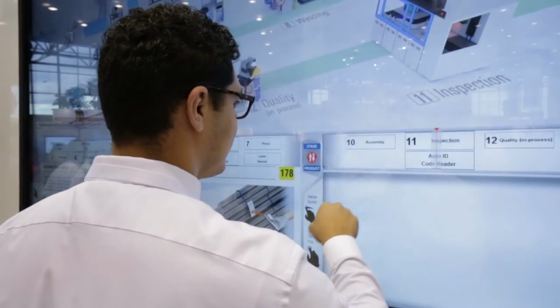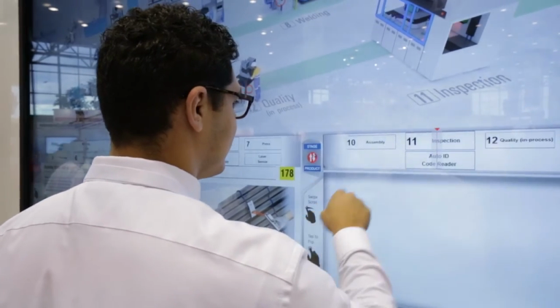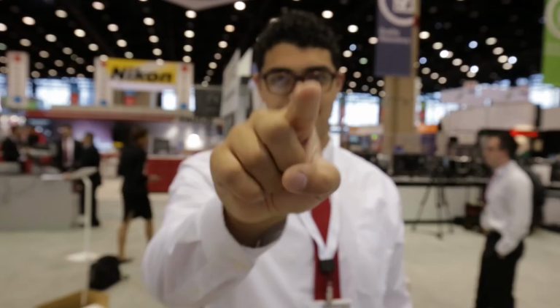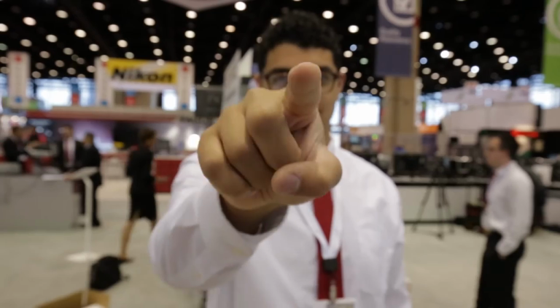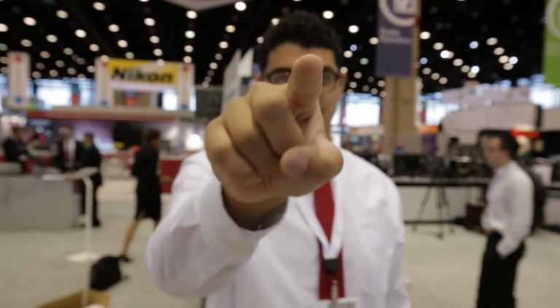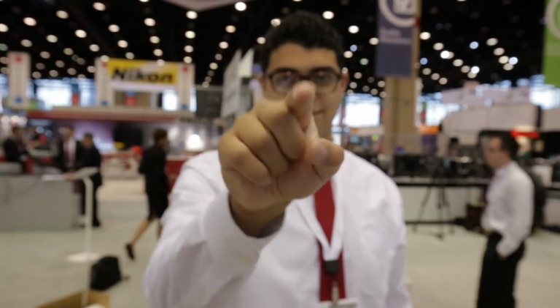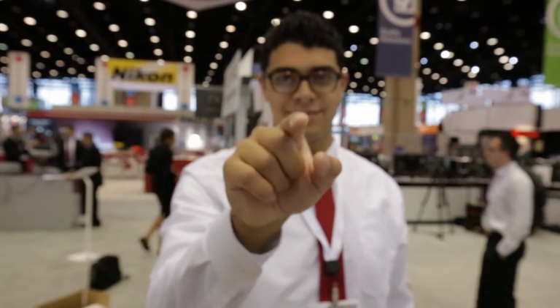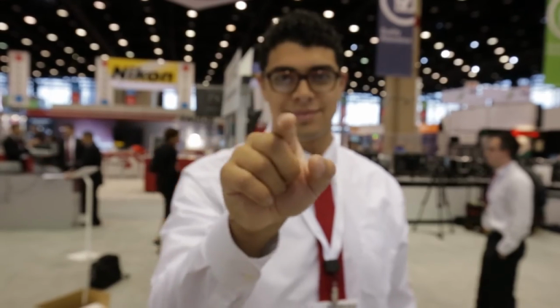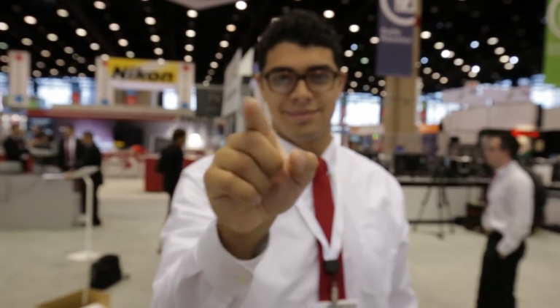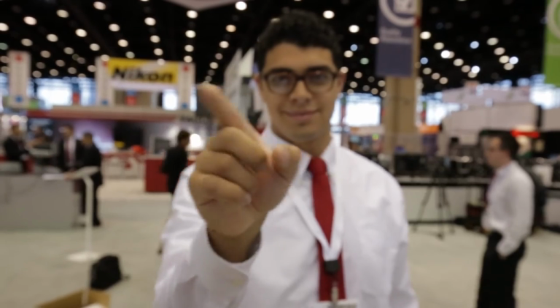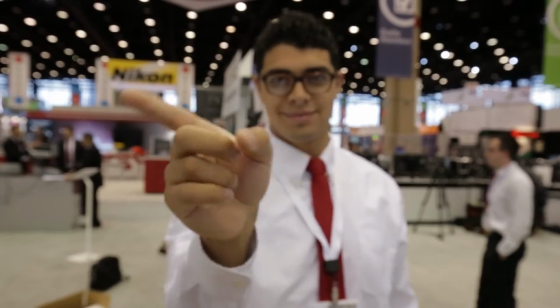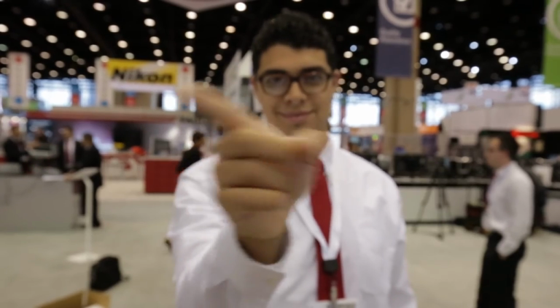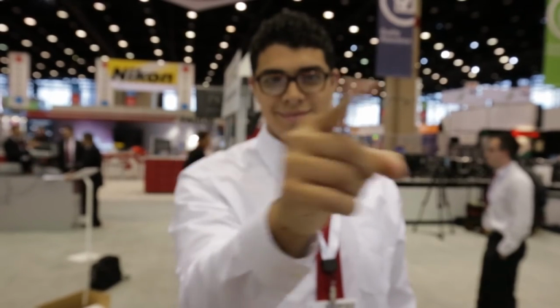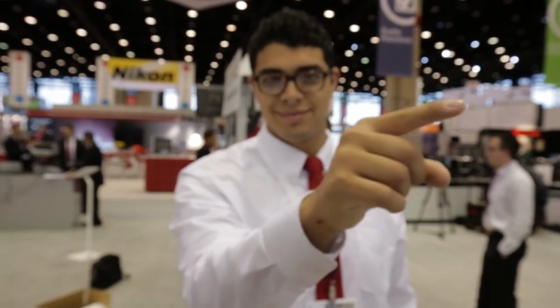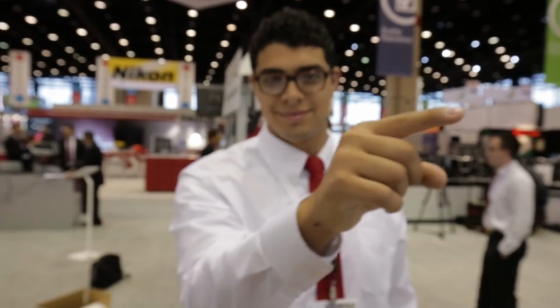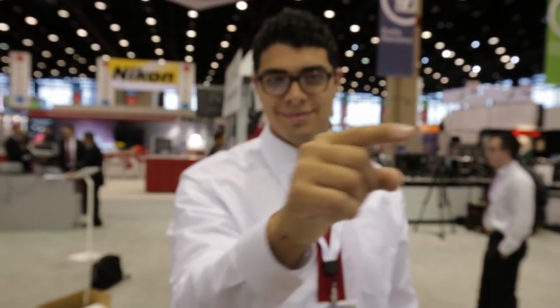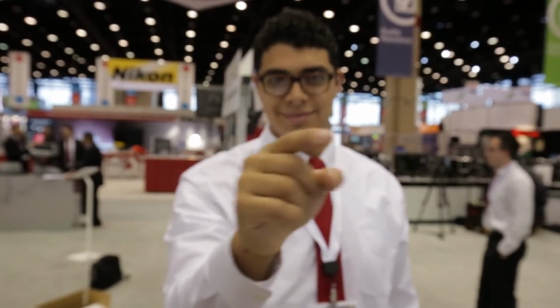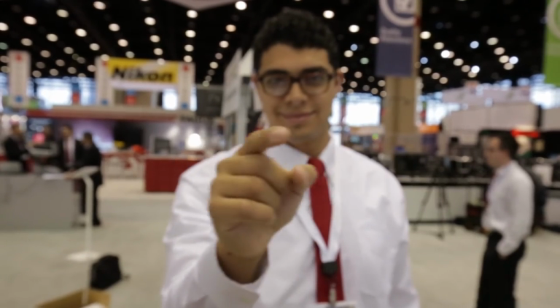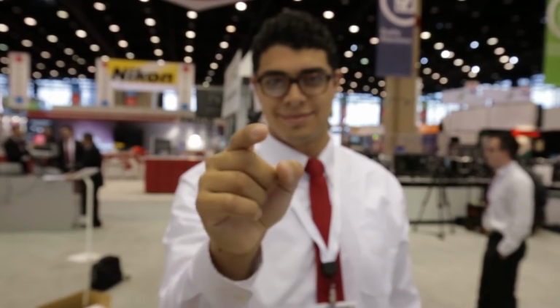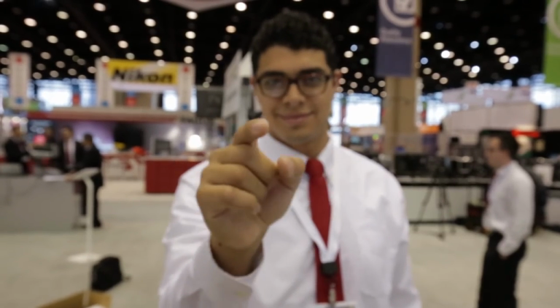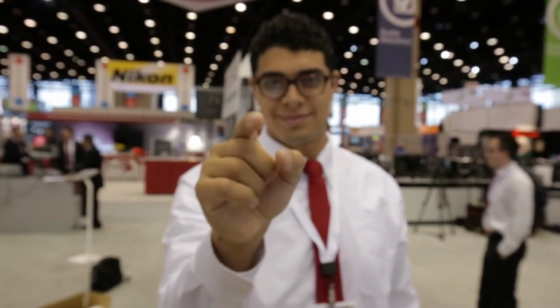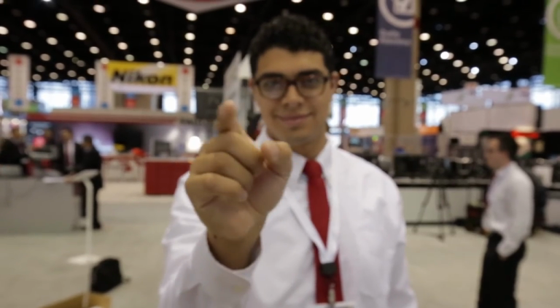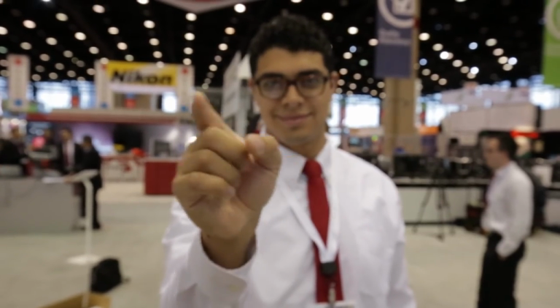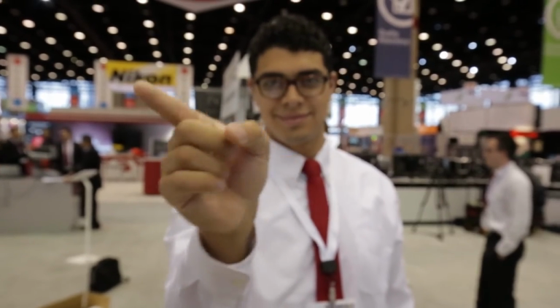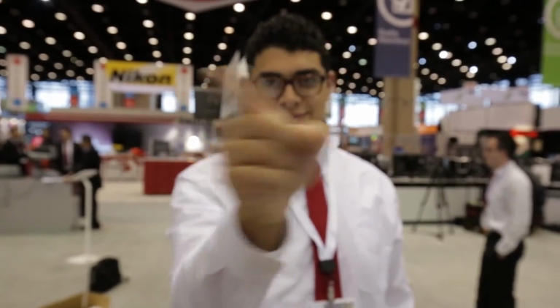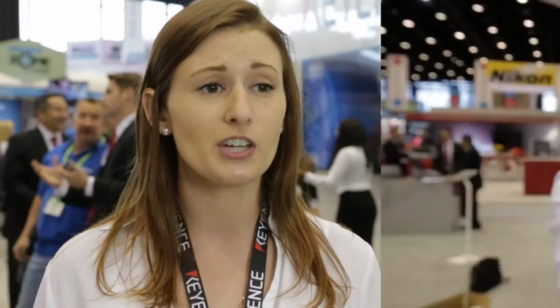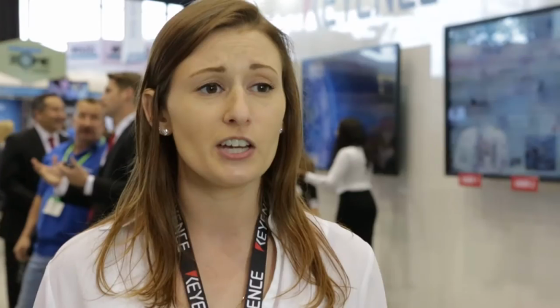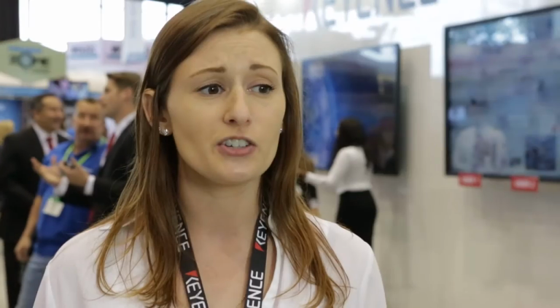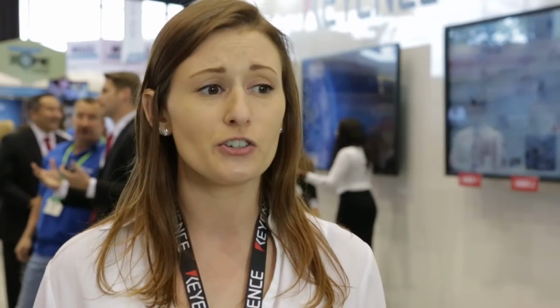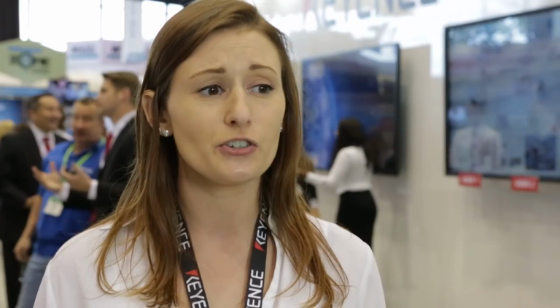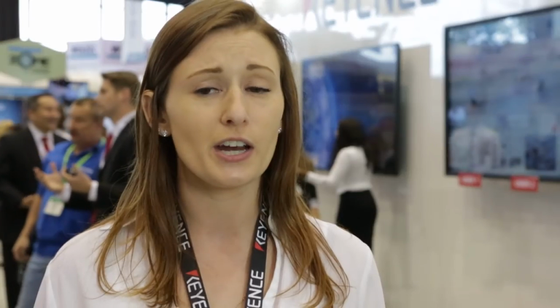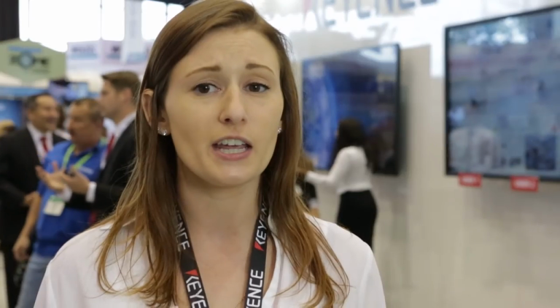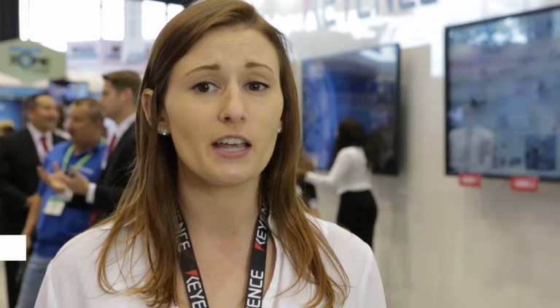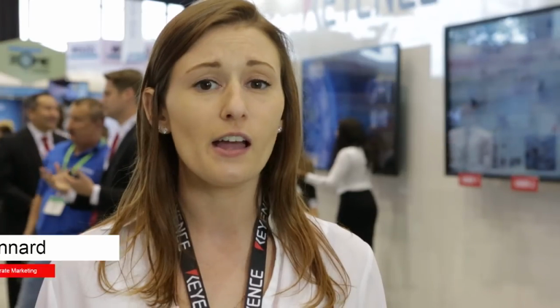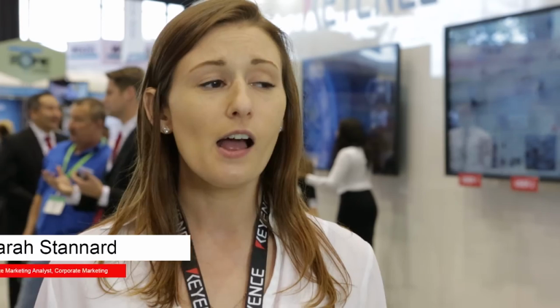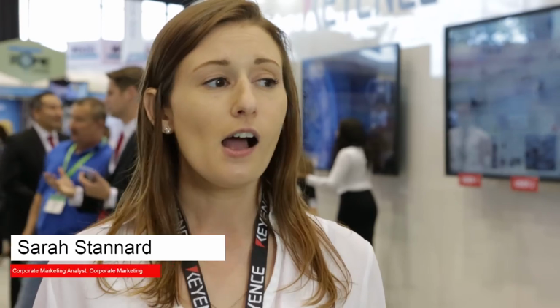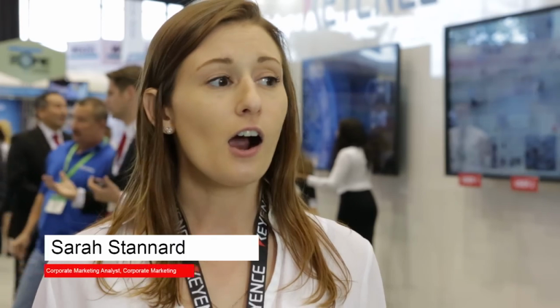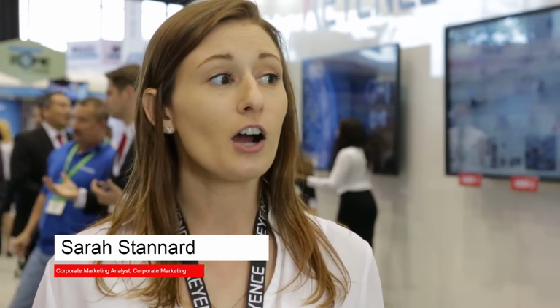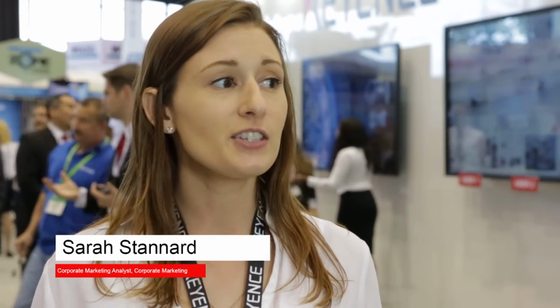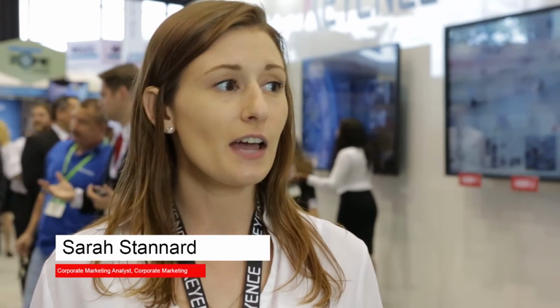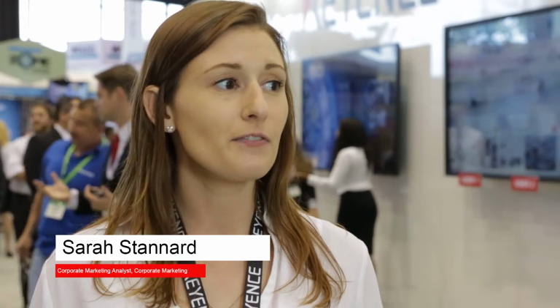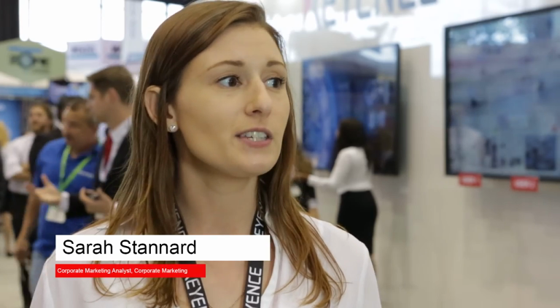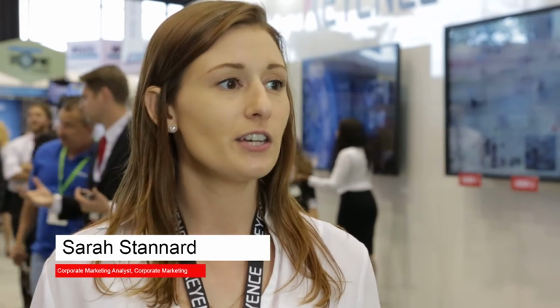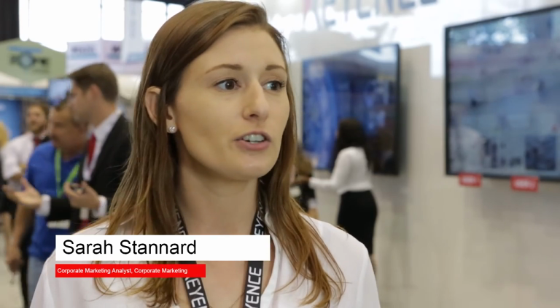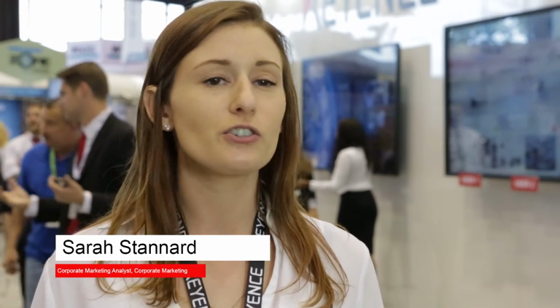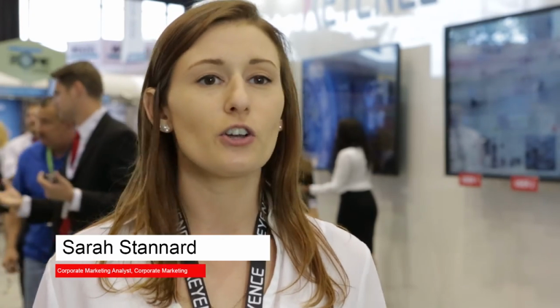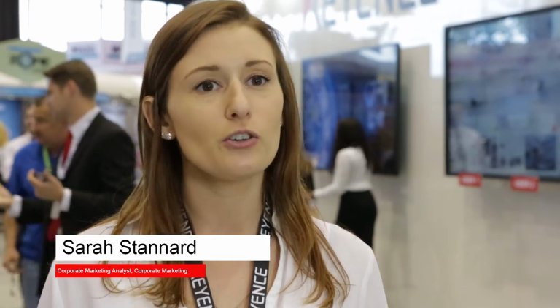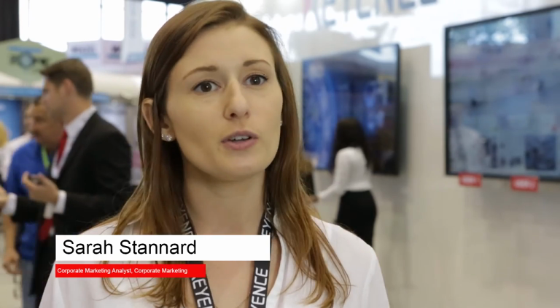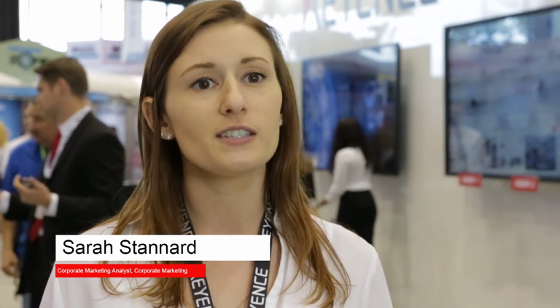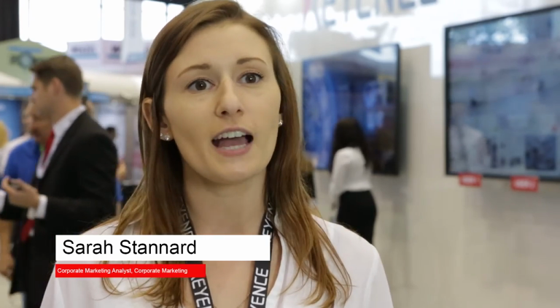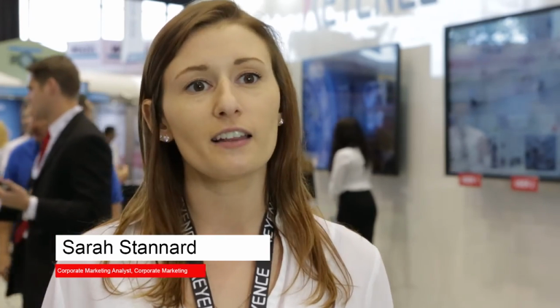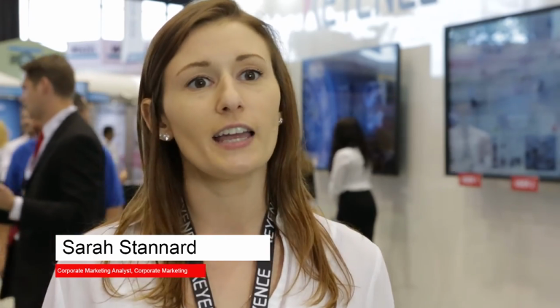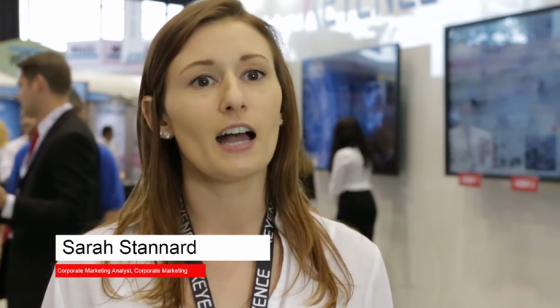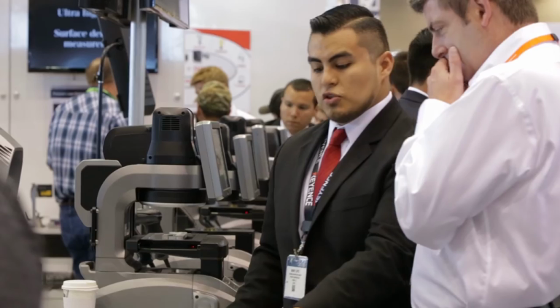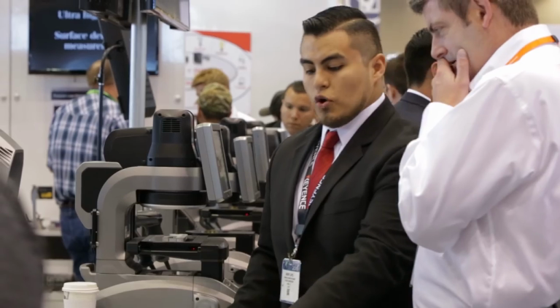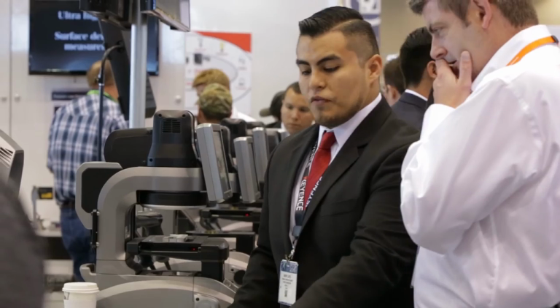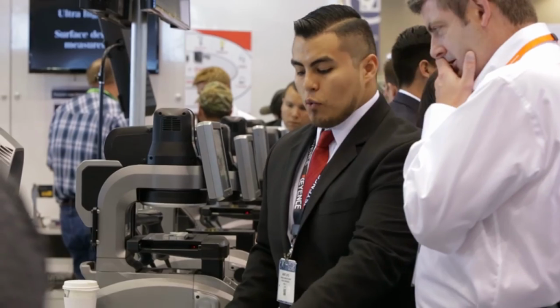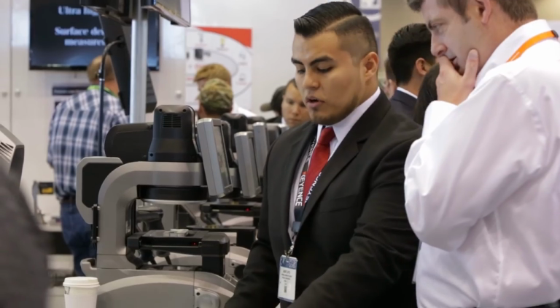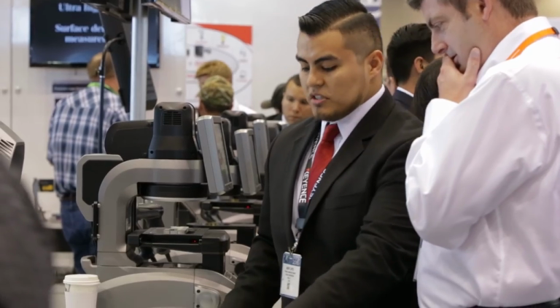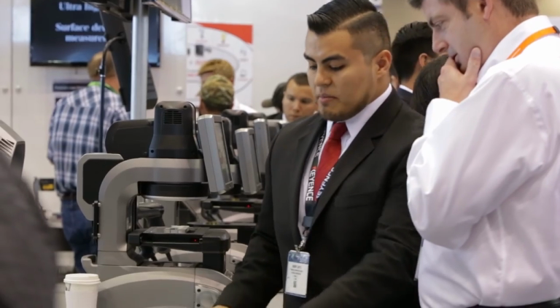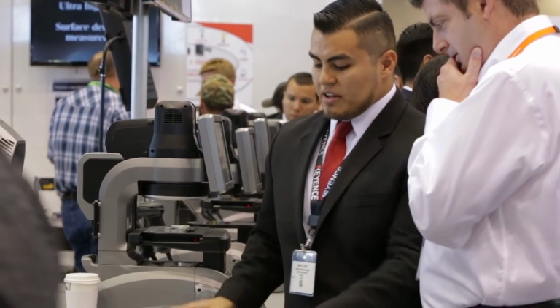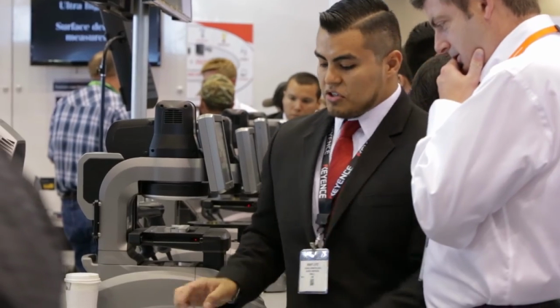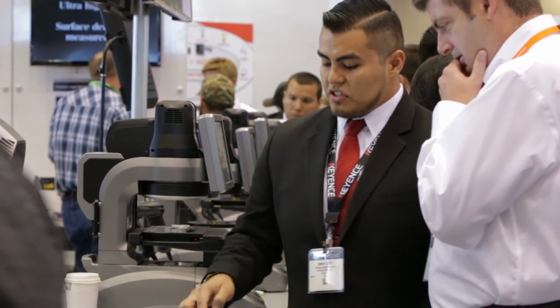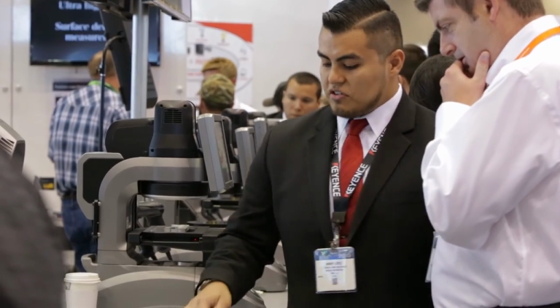The beauty of our products is you really don't need that extra education or training. Our staff is here to show you exactly how easy our products are to use.